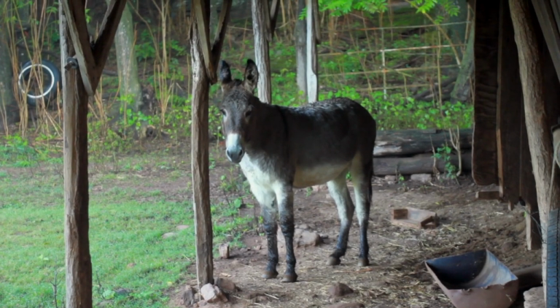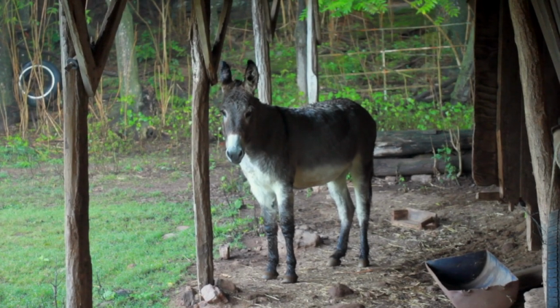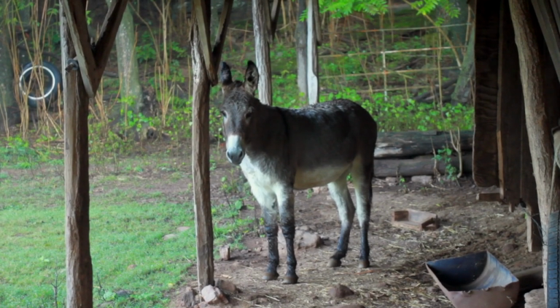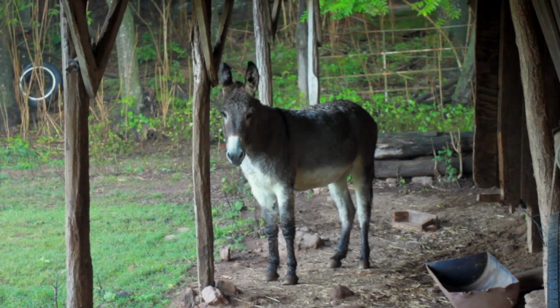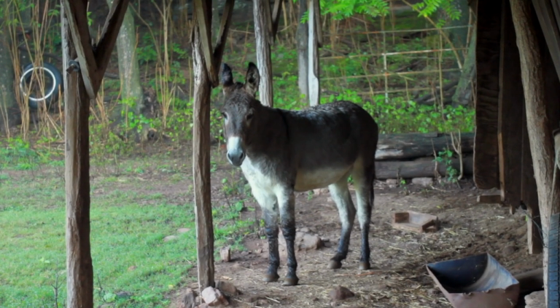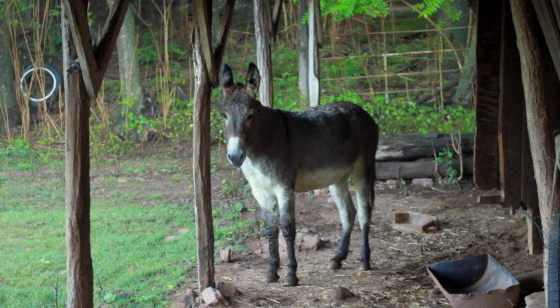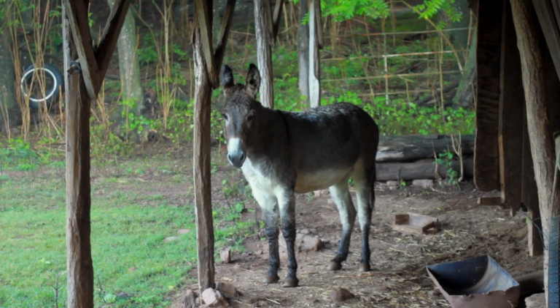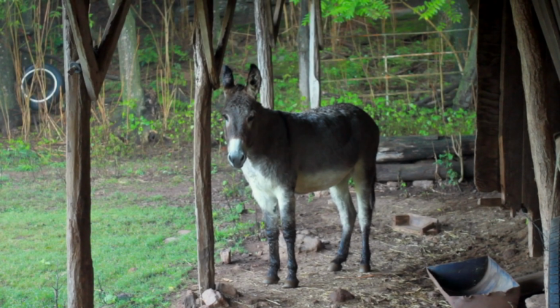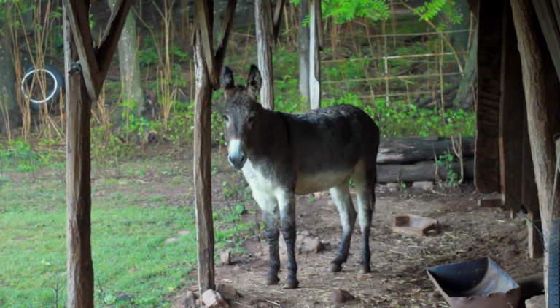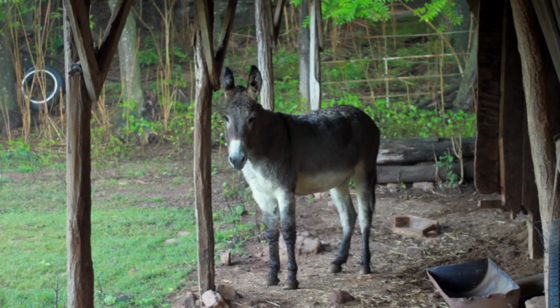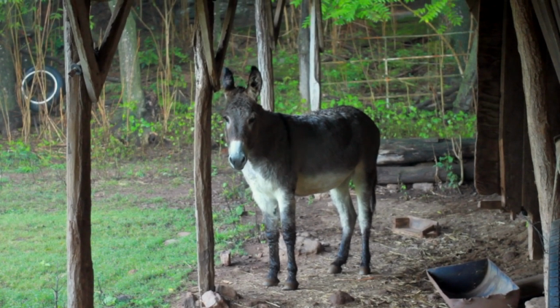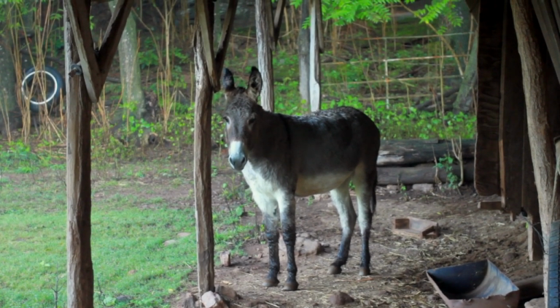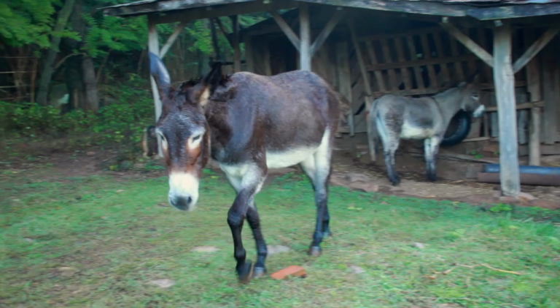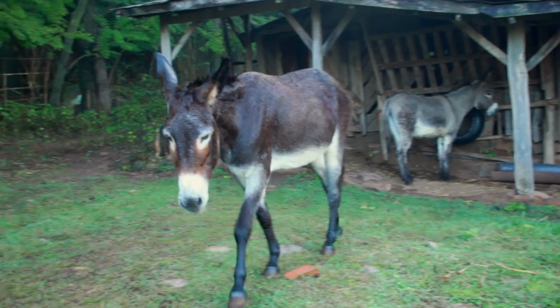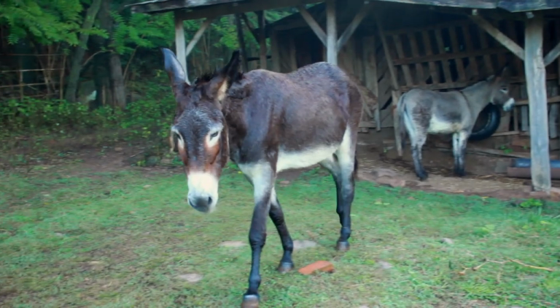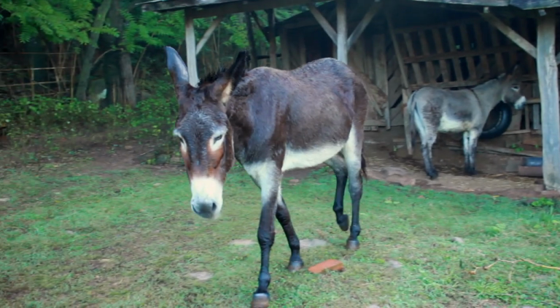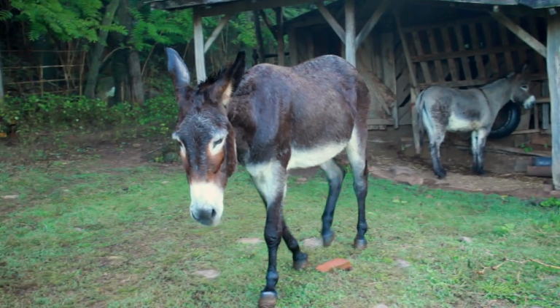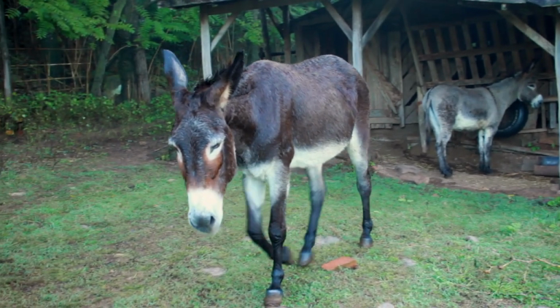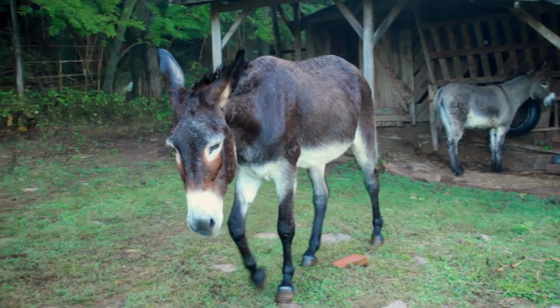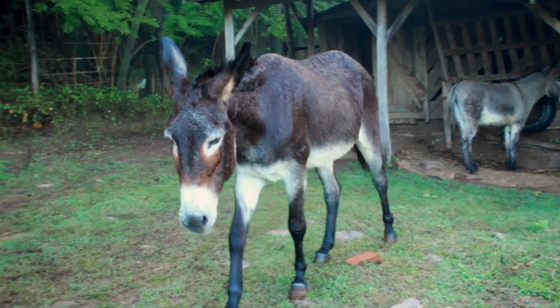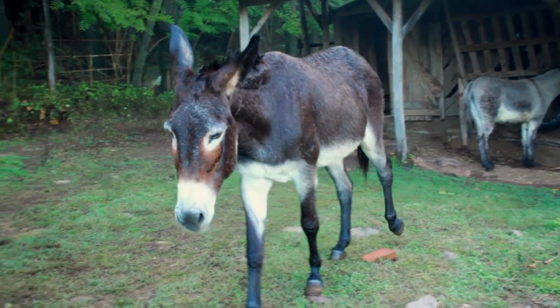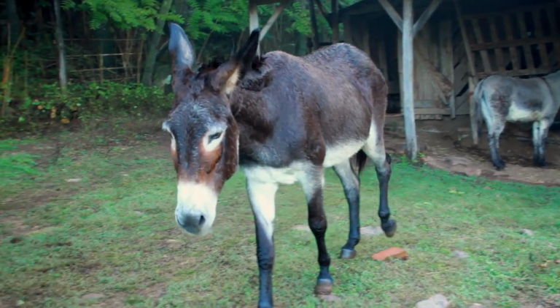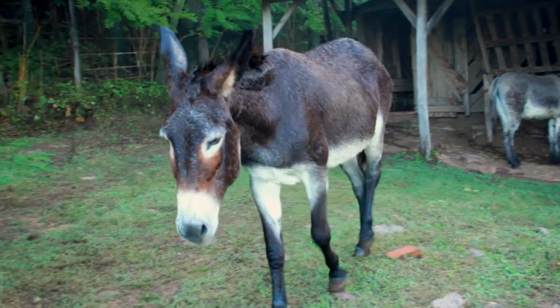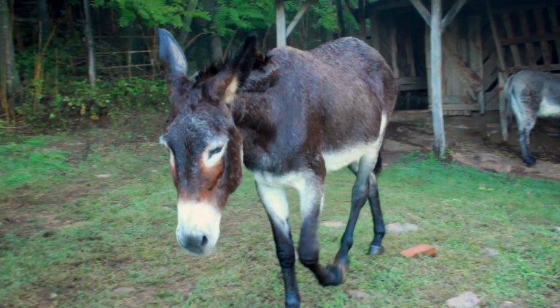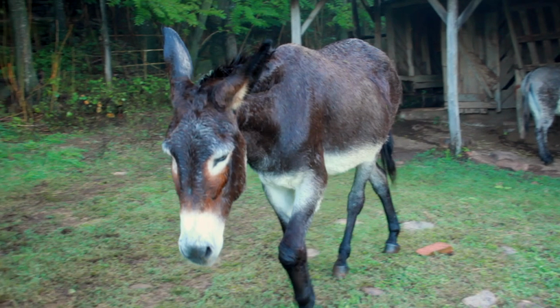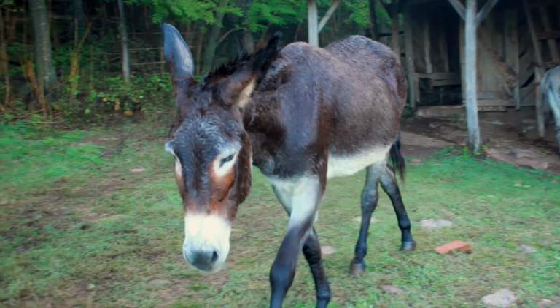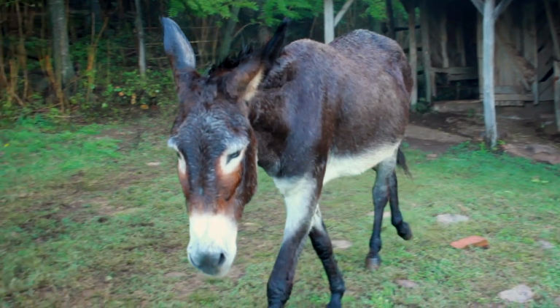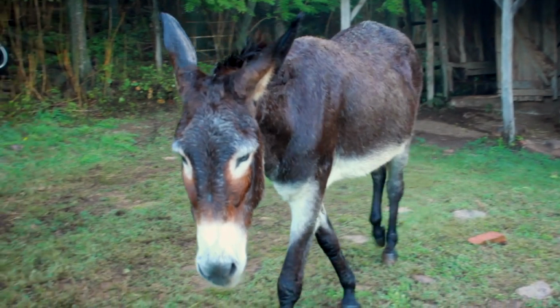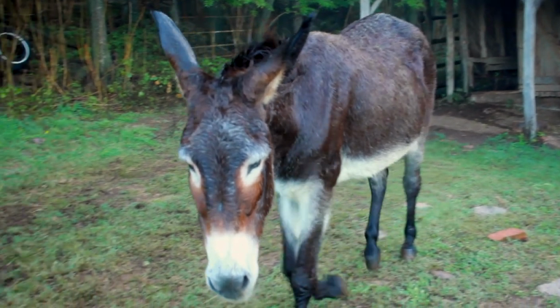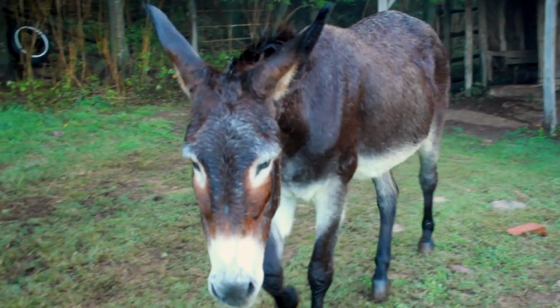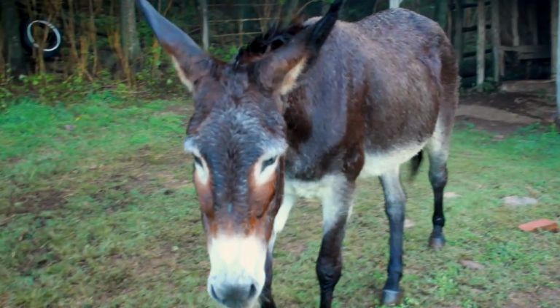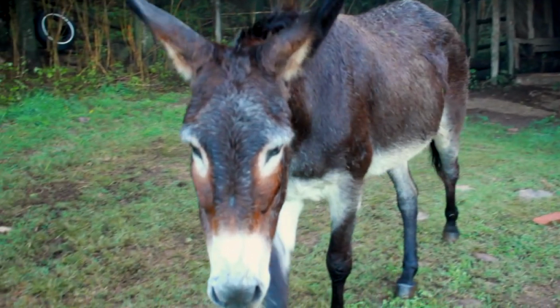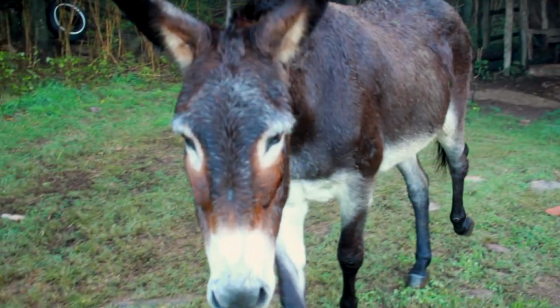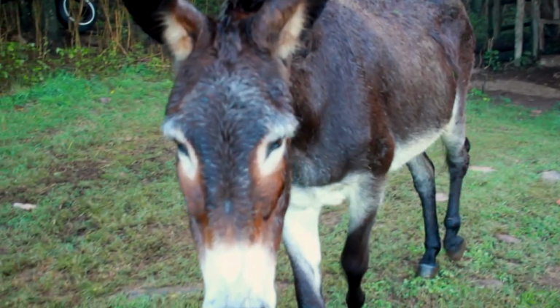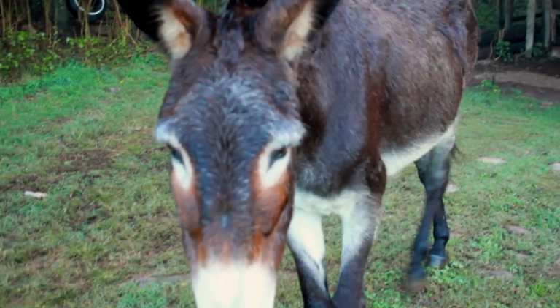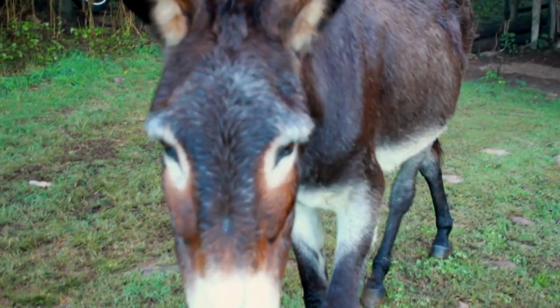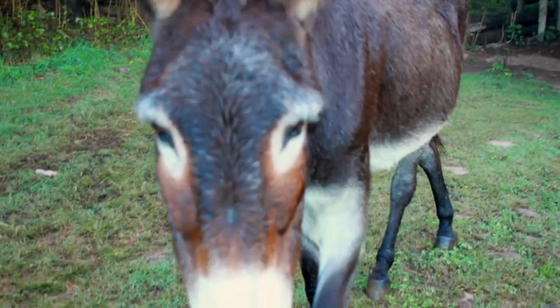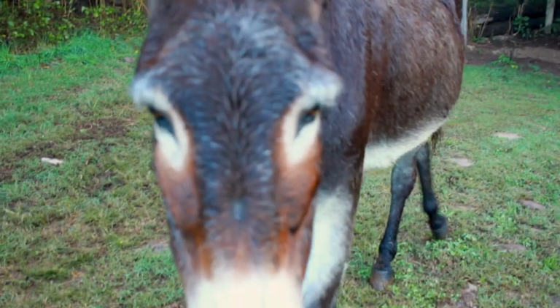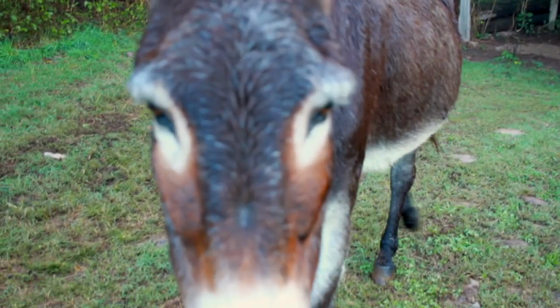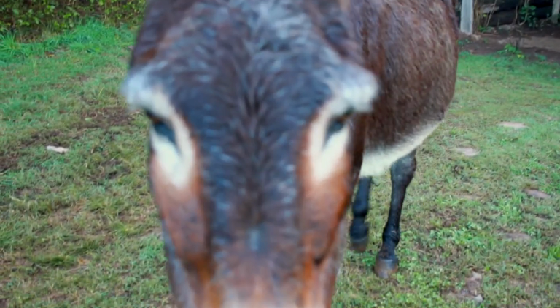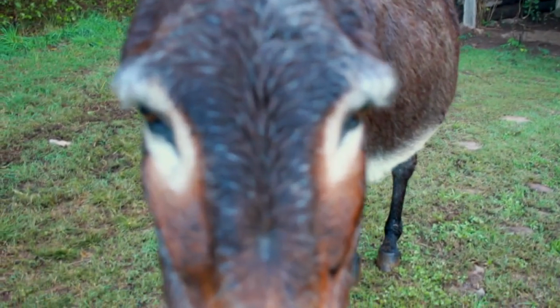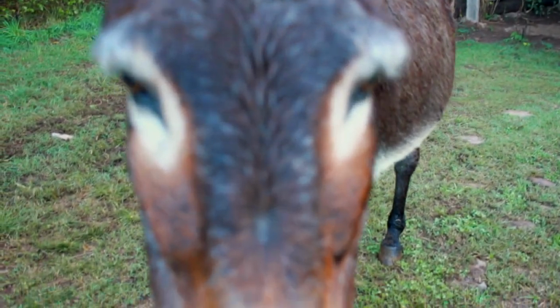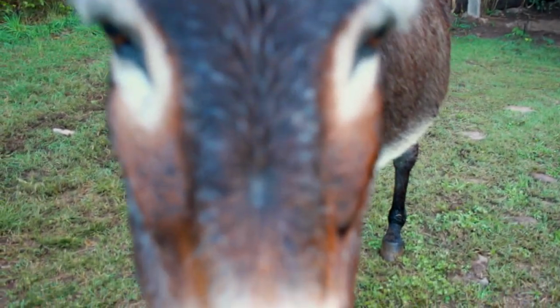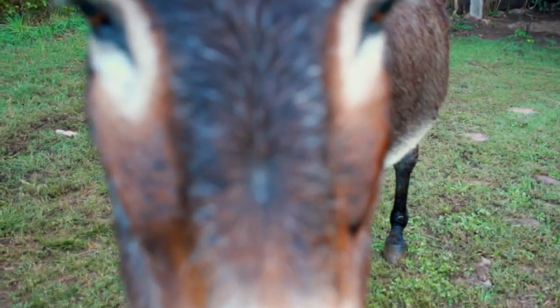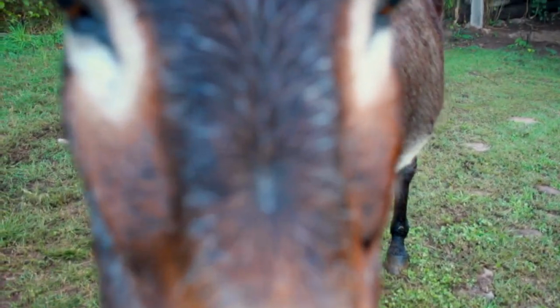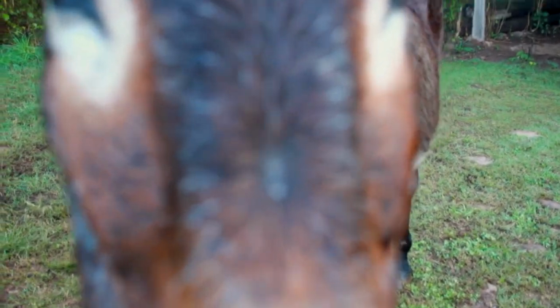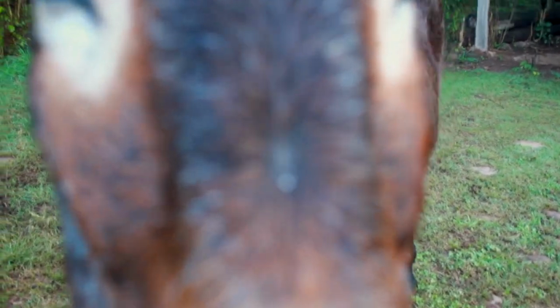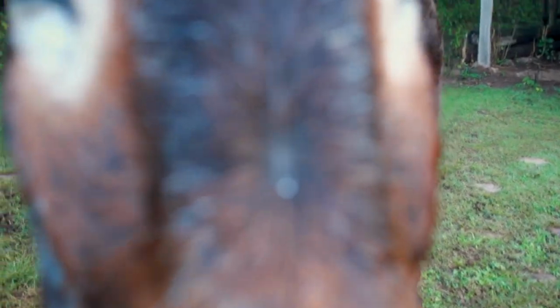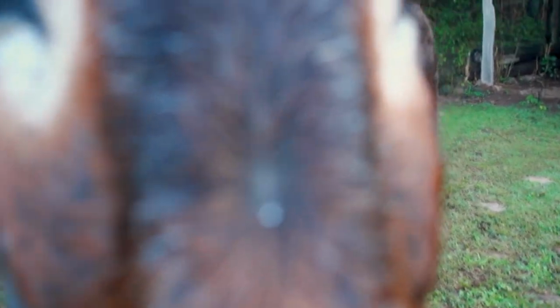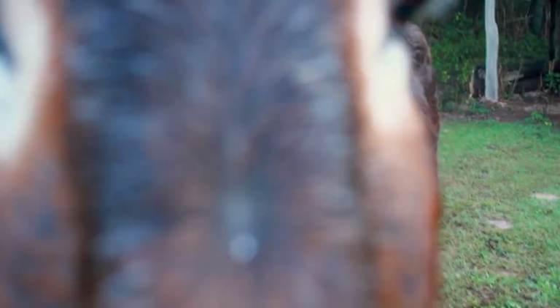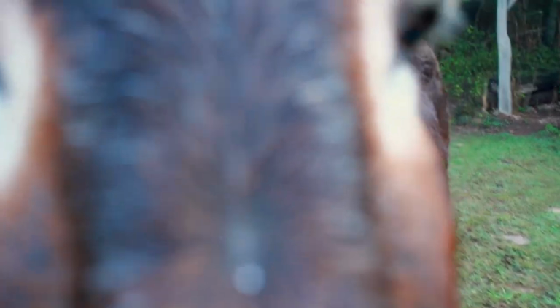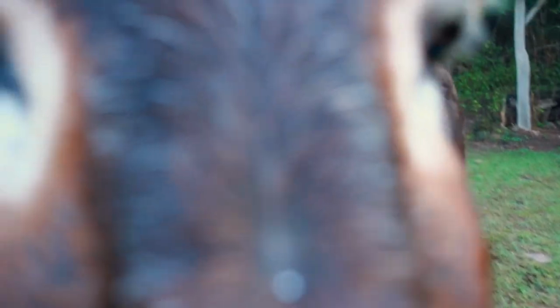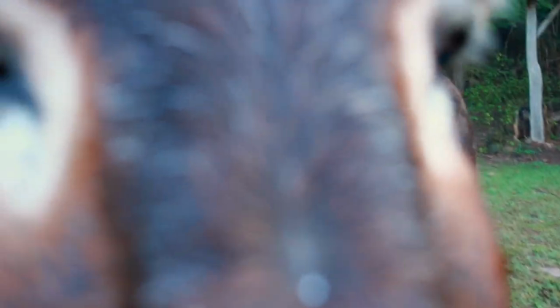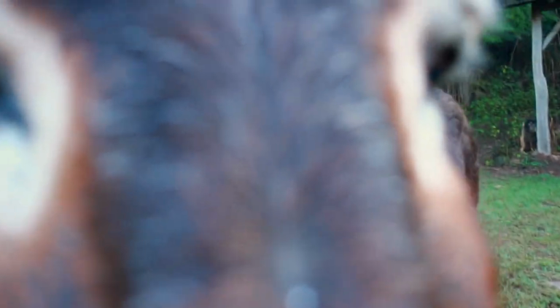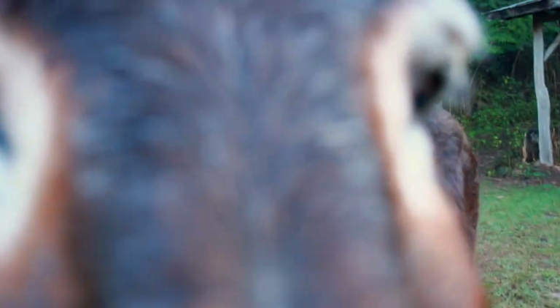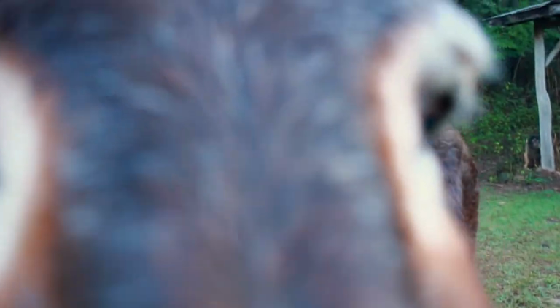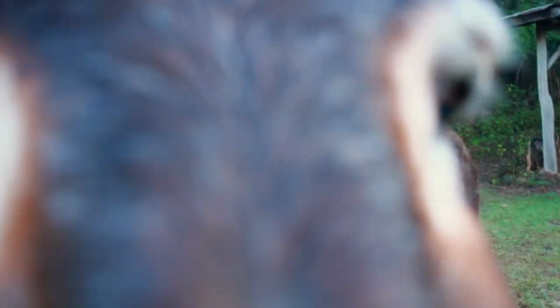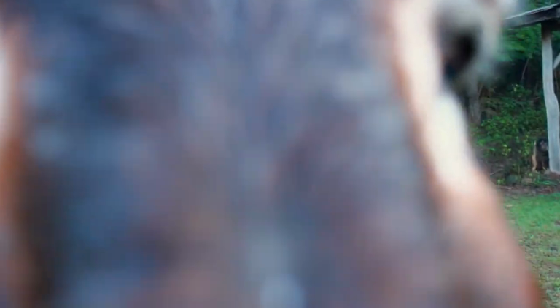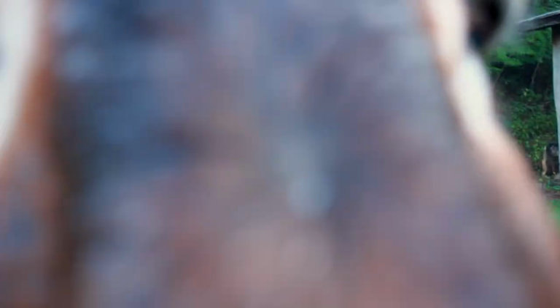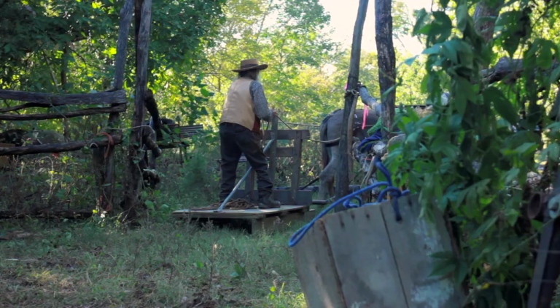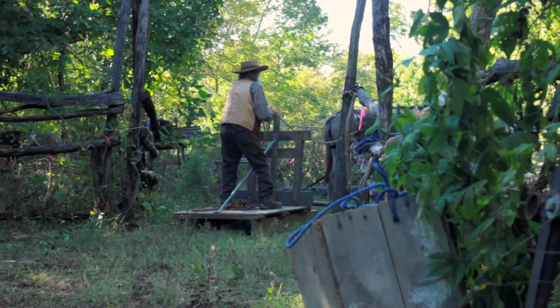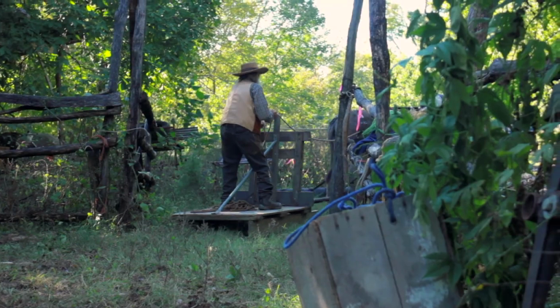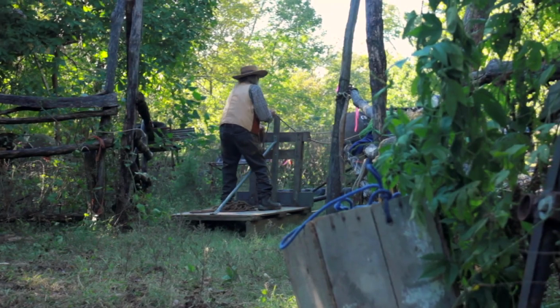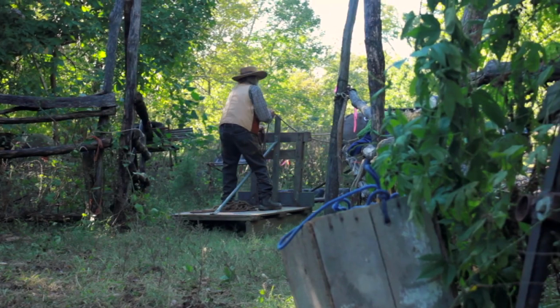I am sure Get Your Ass to Work will help you make your donkey into a useful work animal.